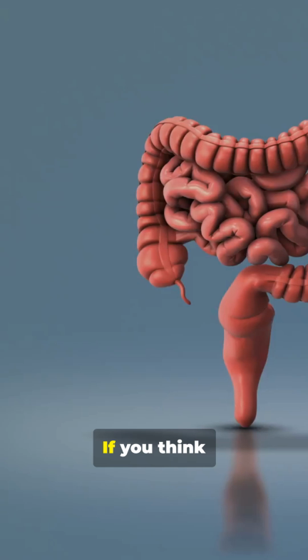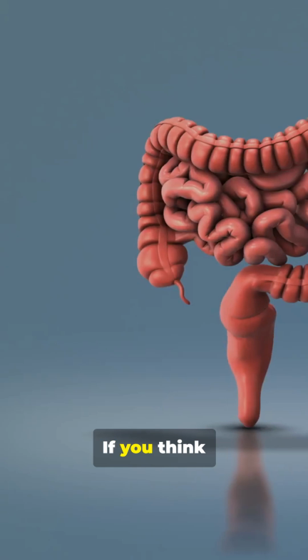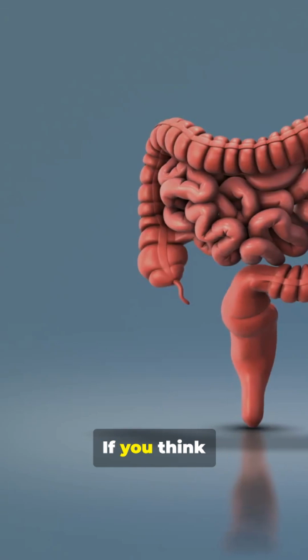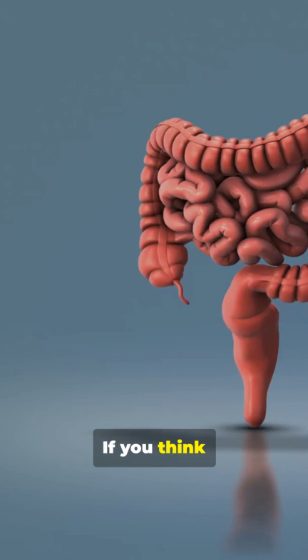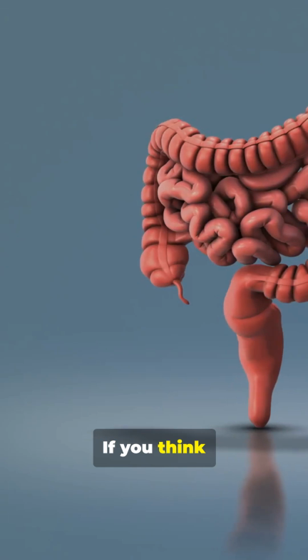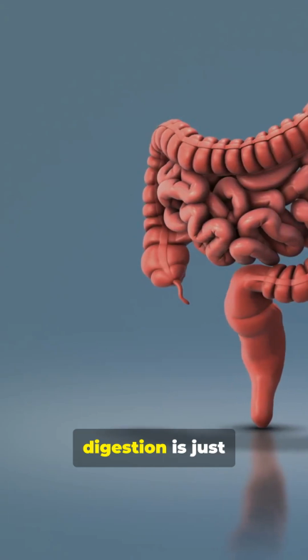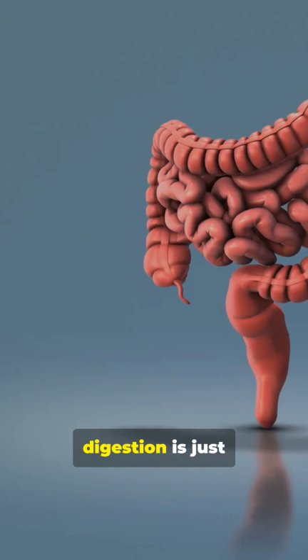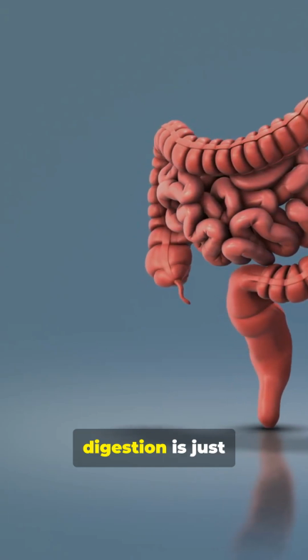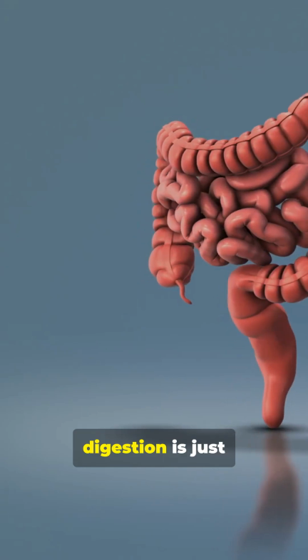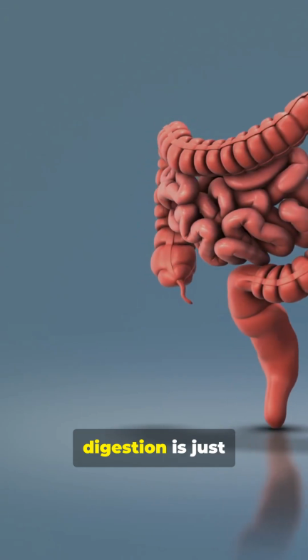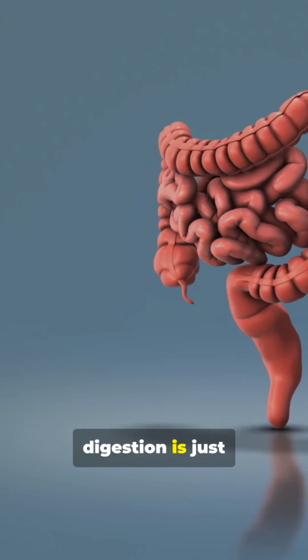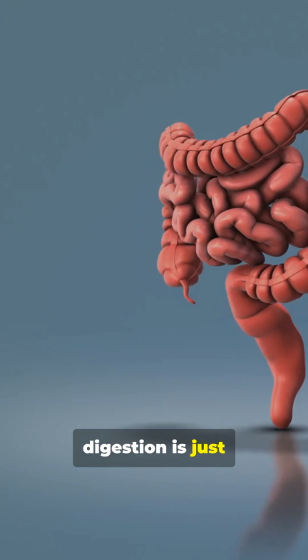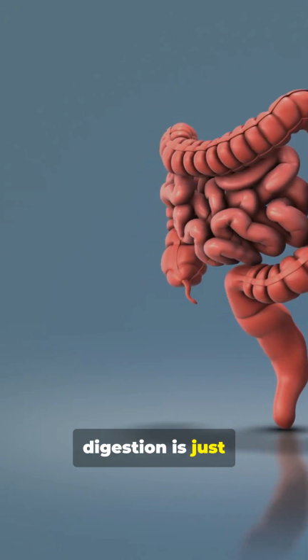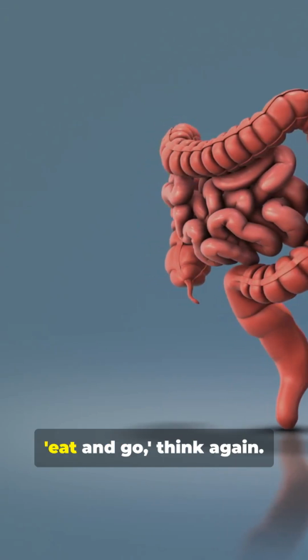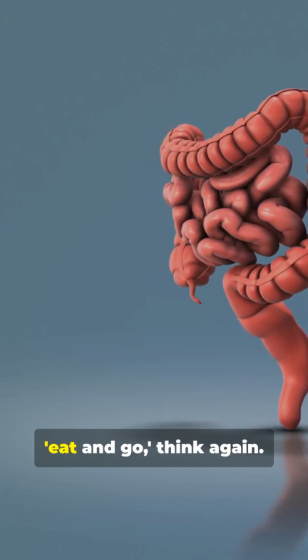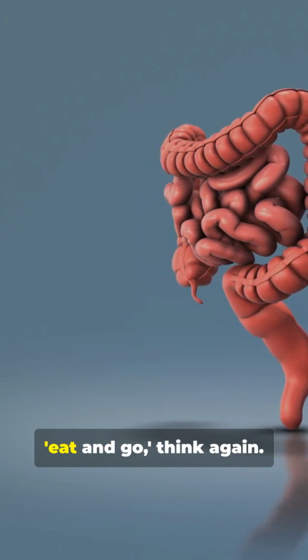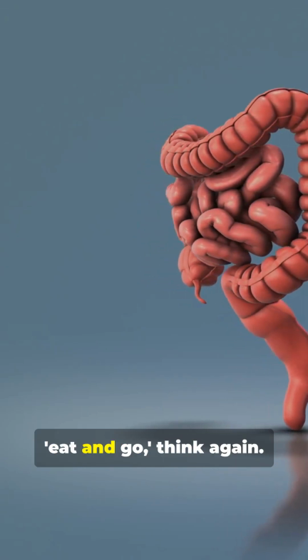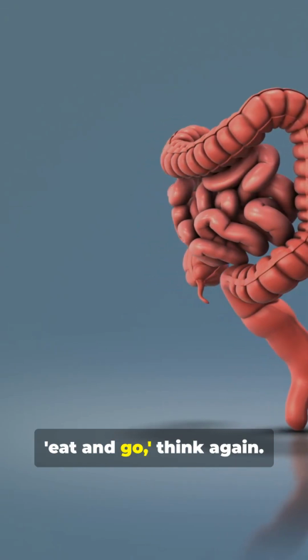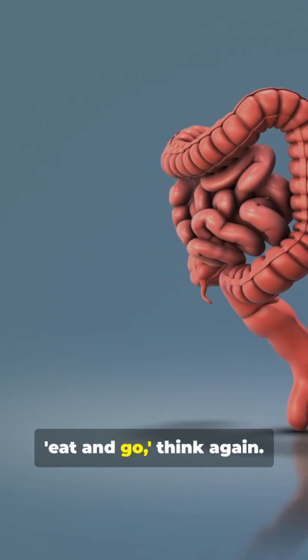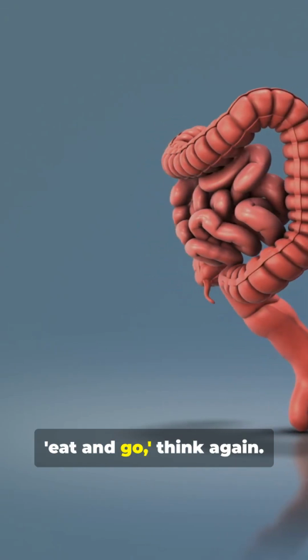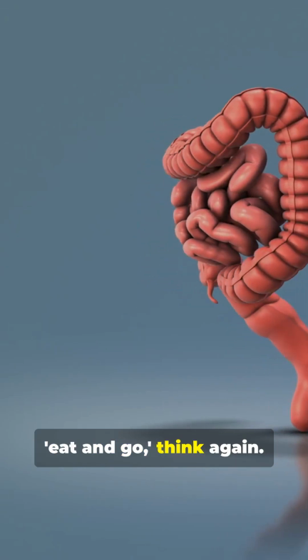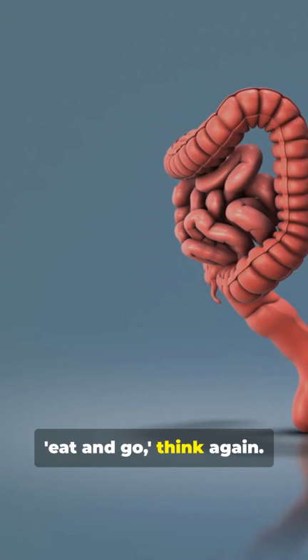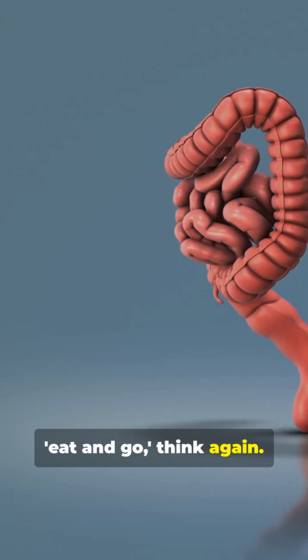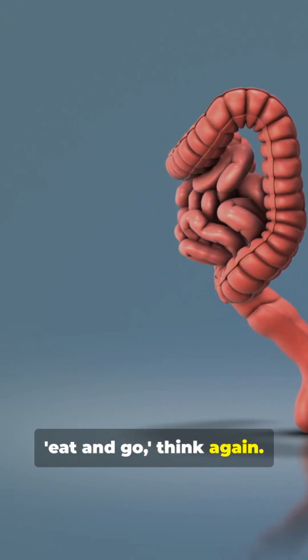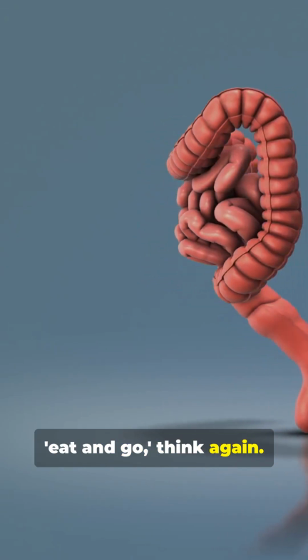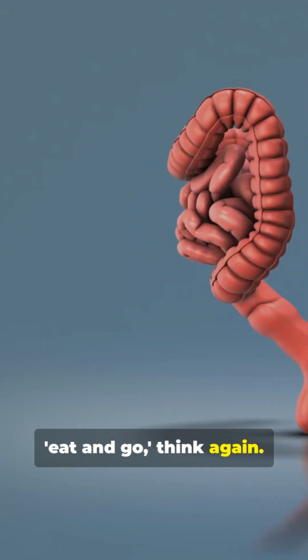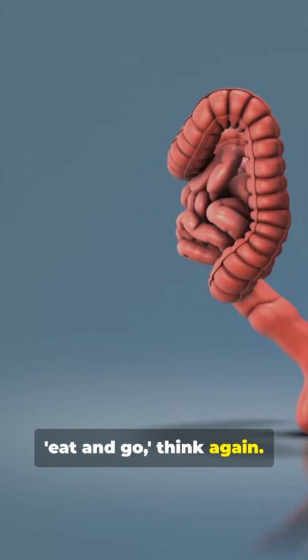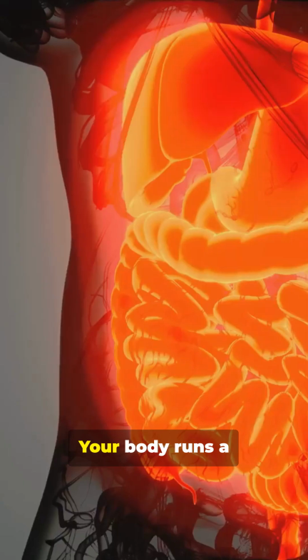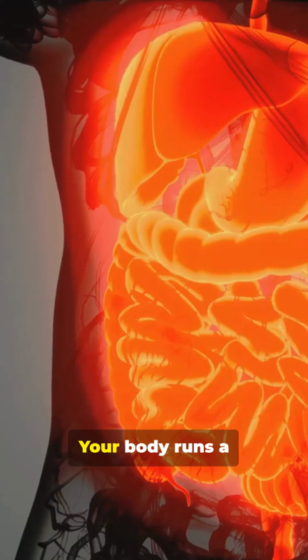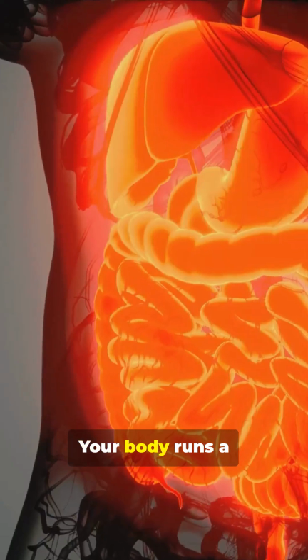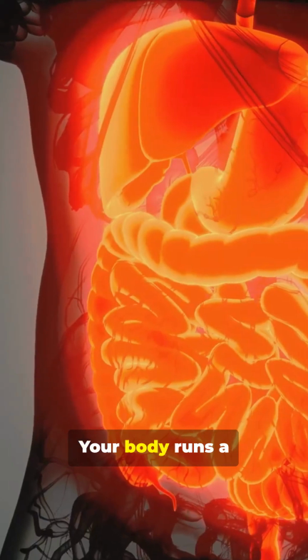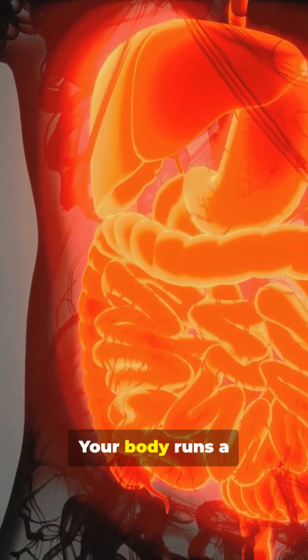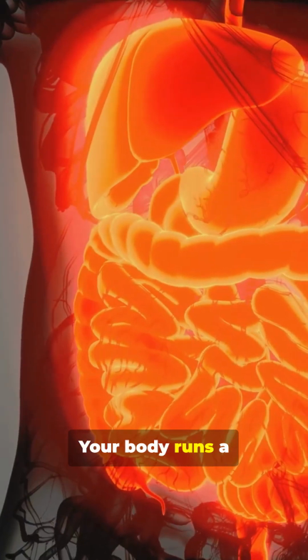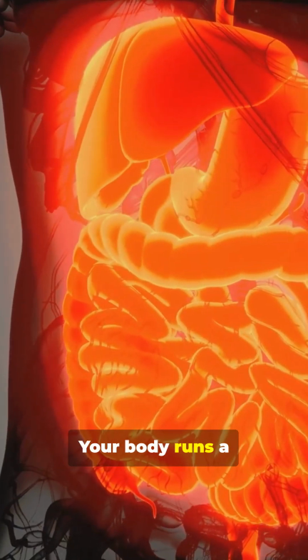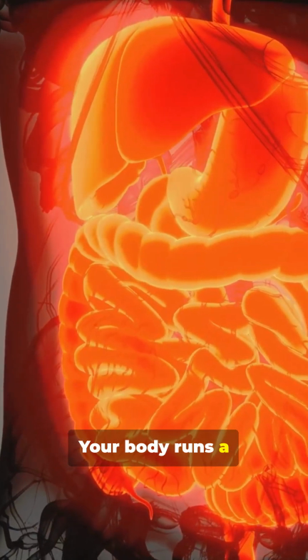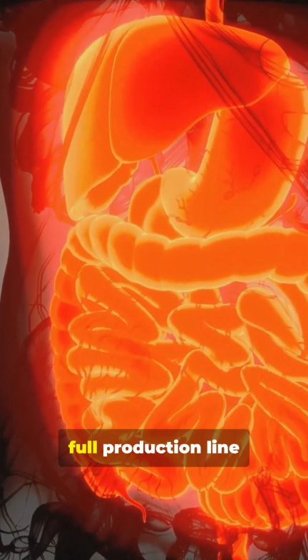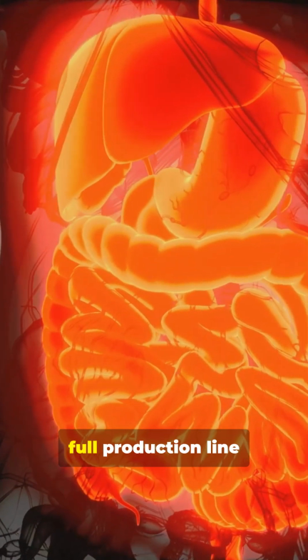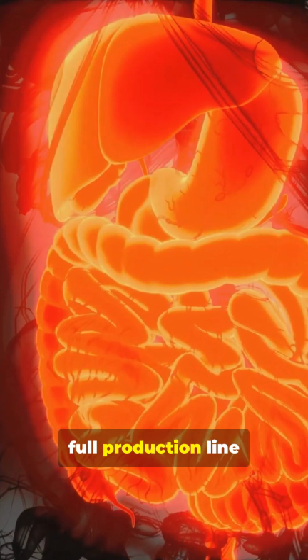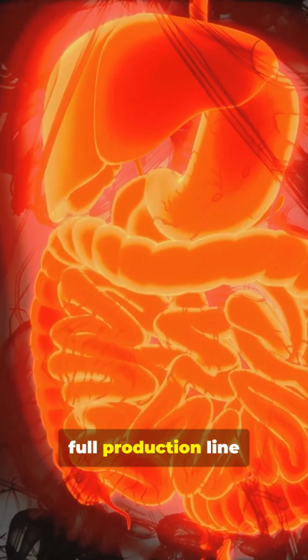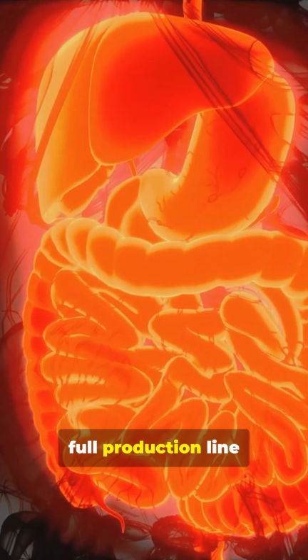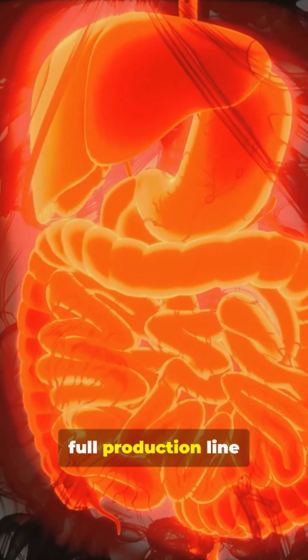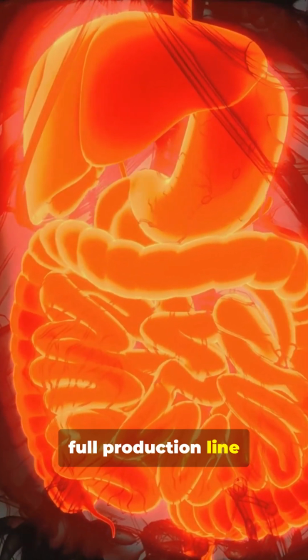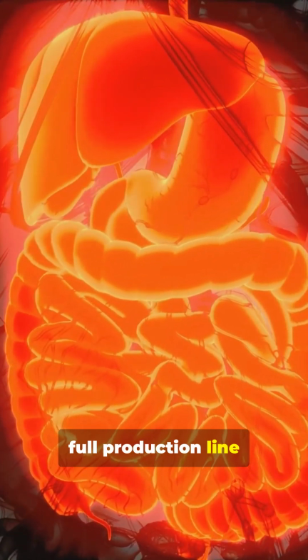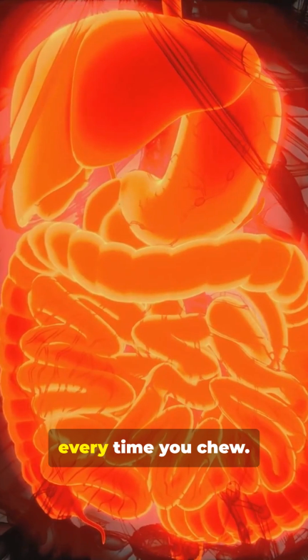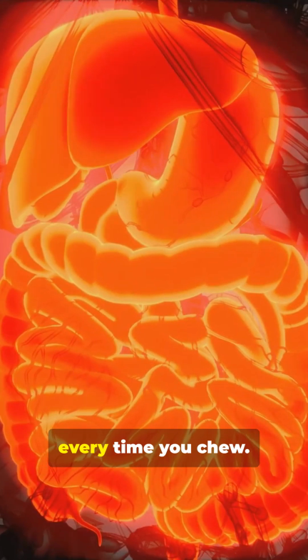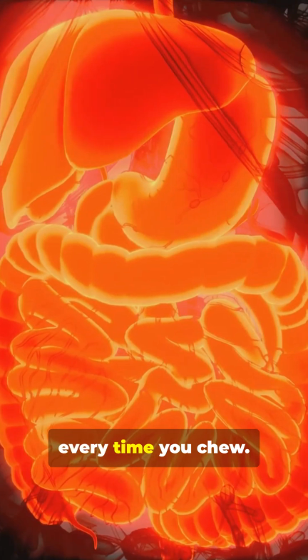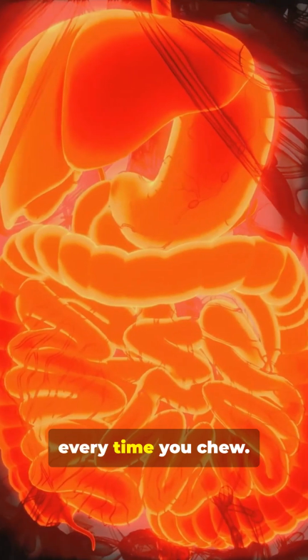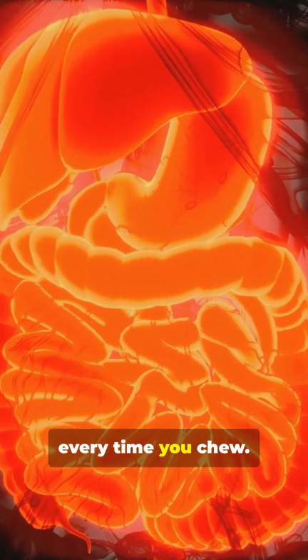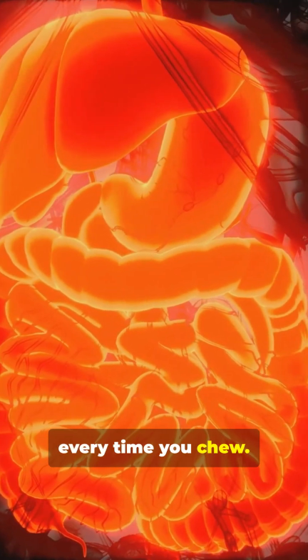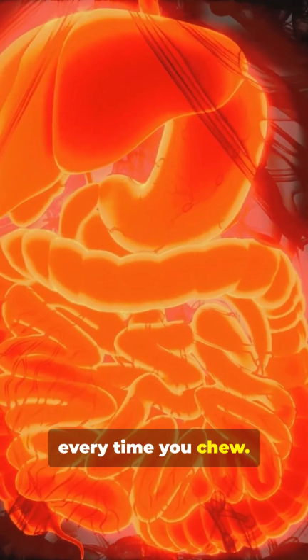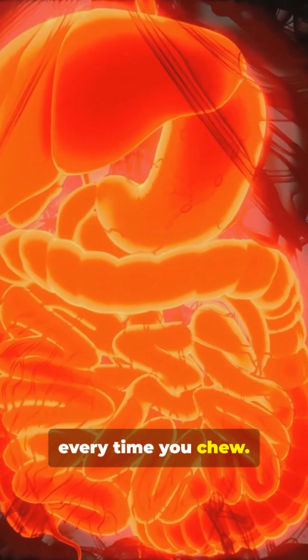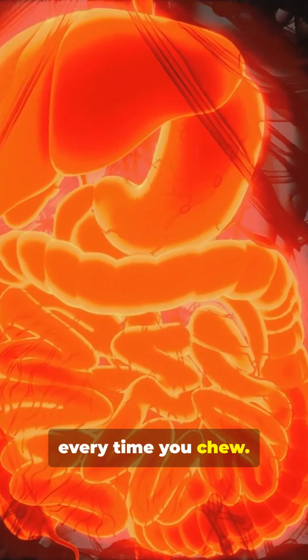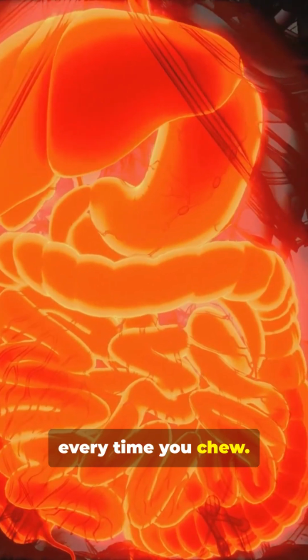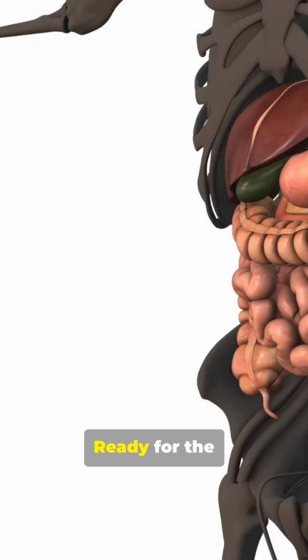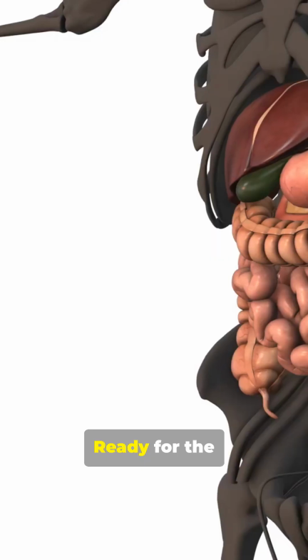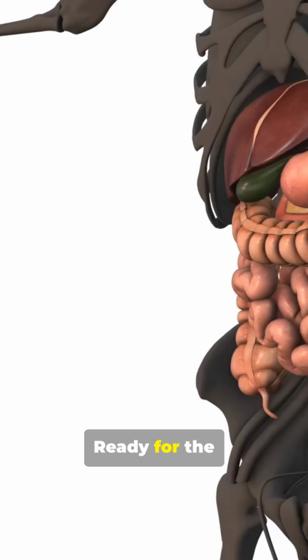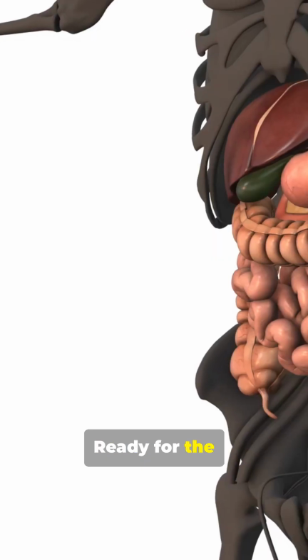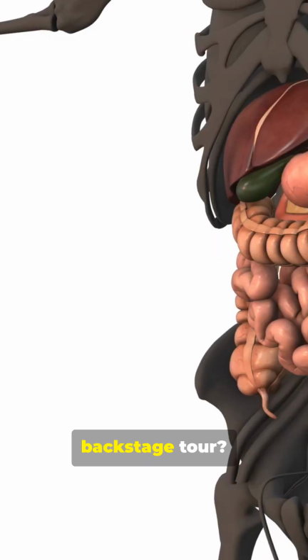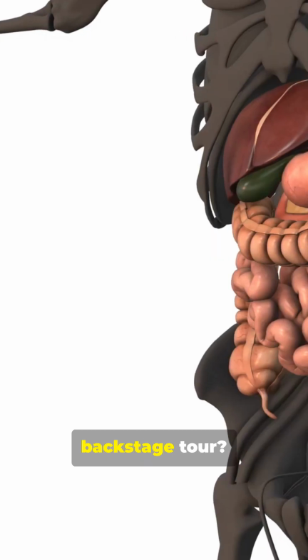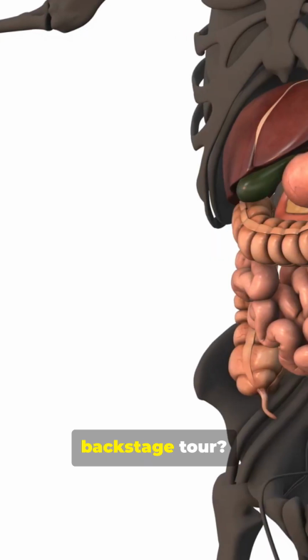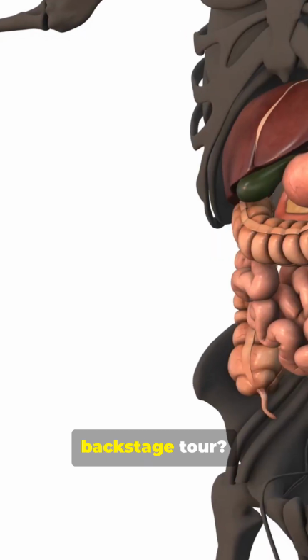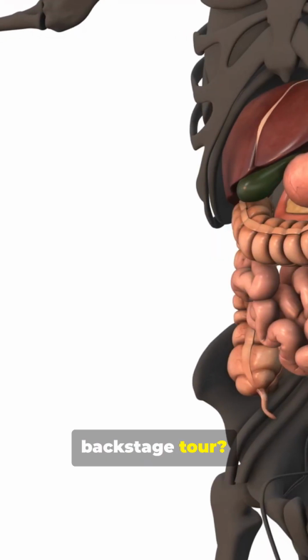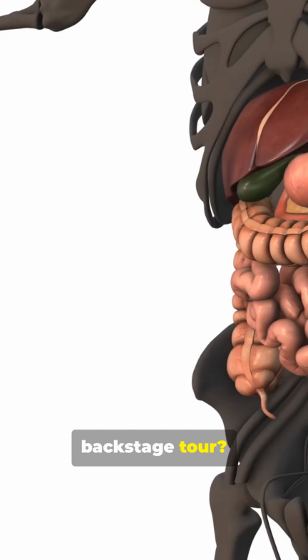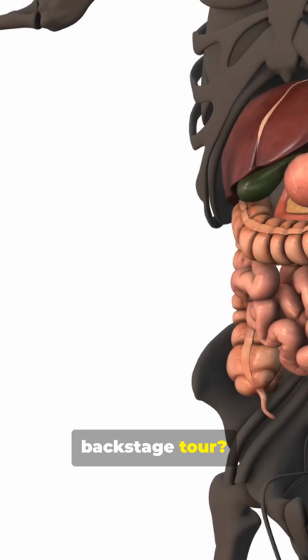If you think digestion is just eat and go, think again. Your body runs a full production line every time you chew. Ready for the backstage tour?